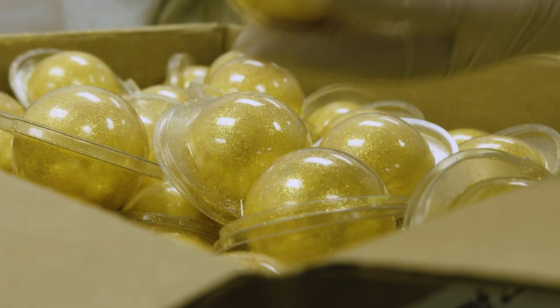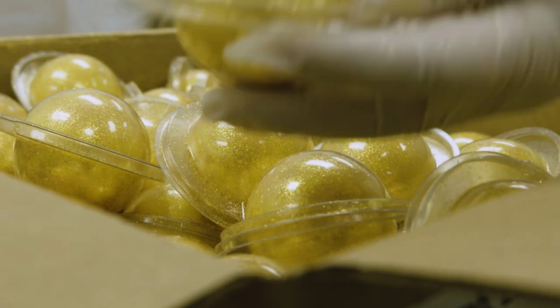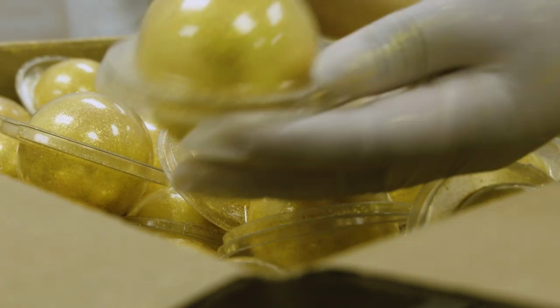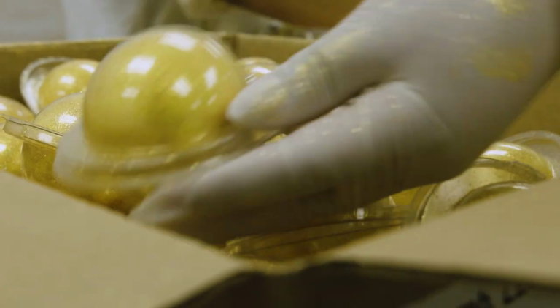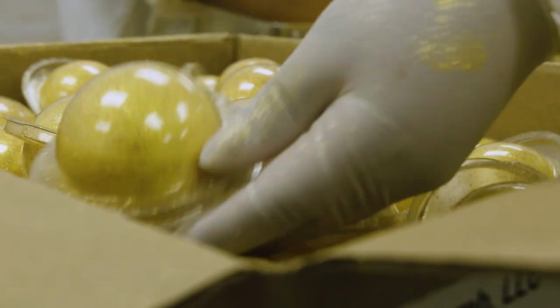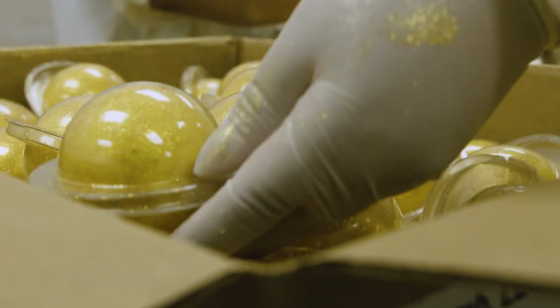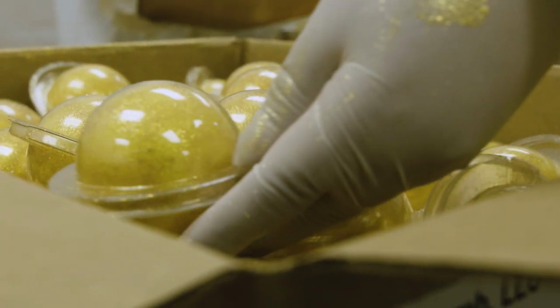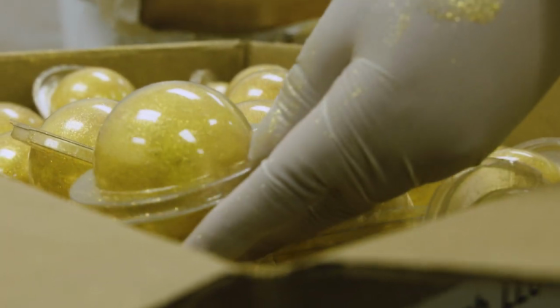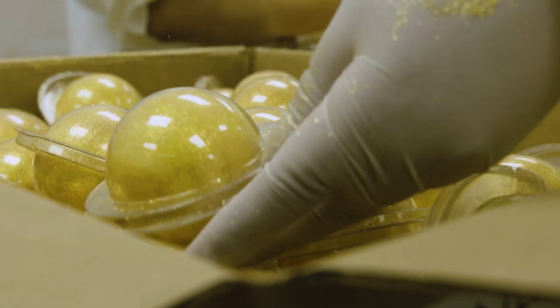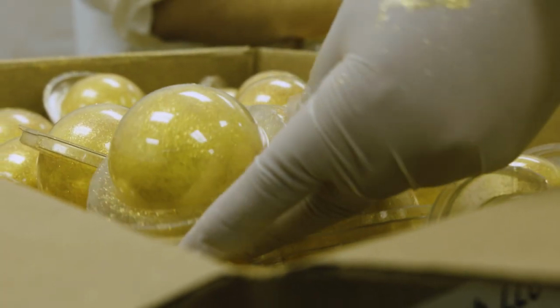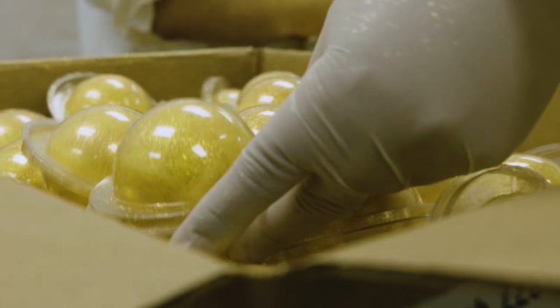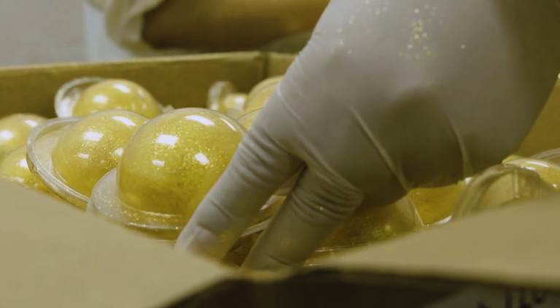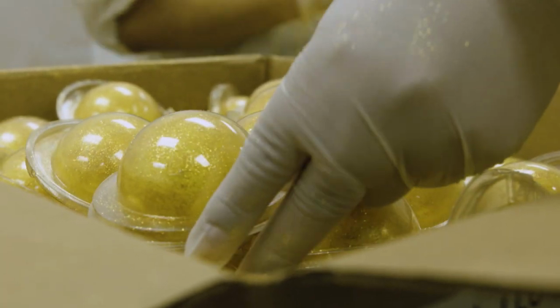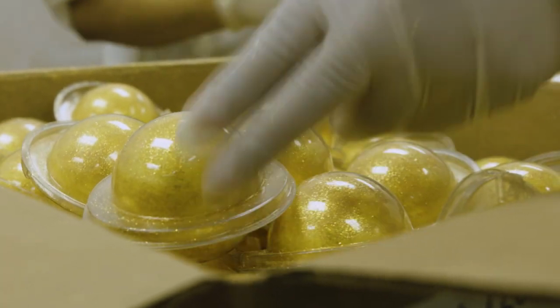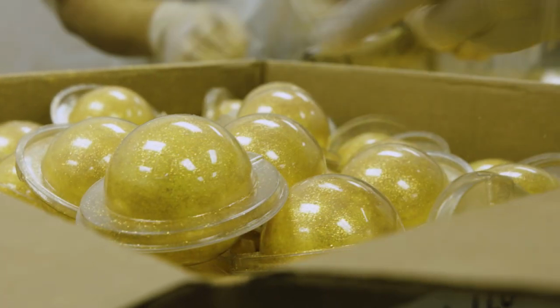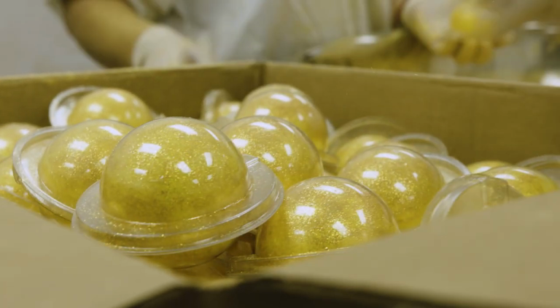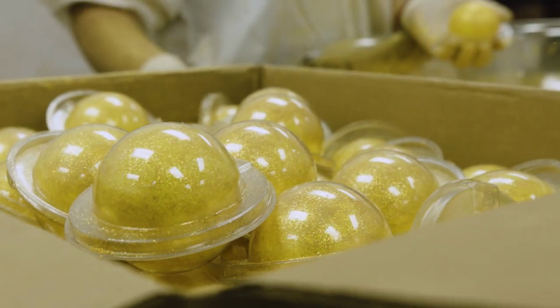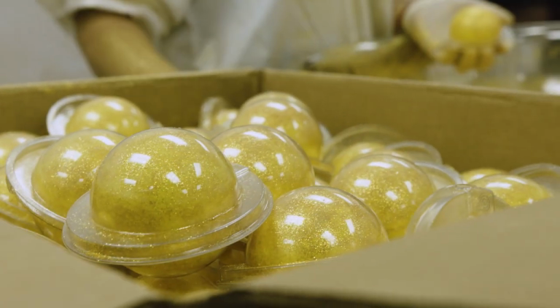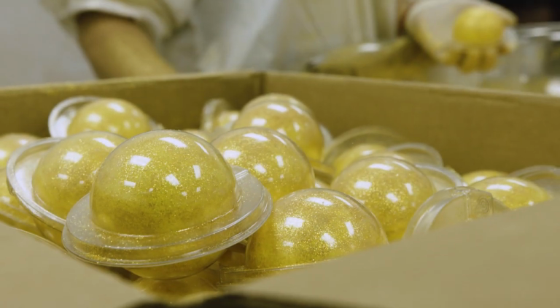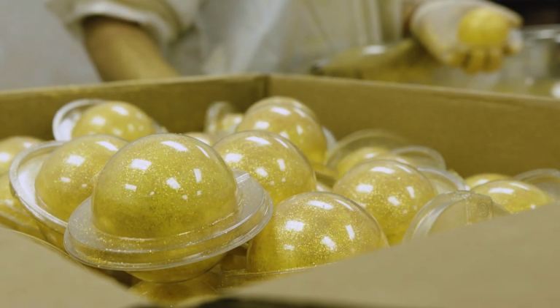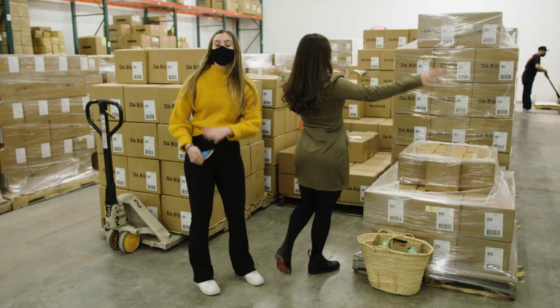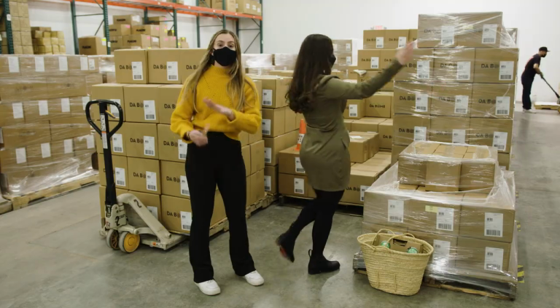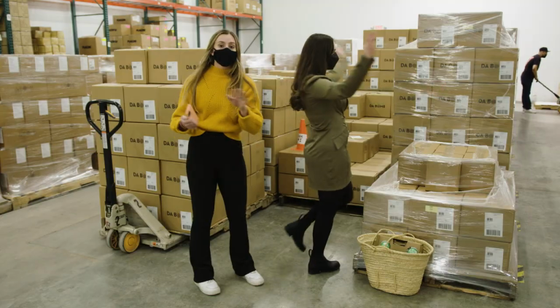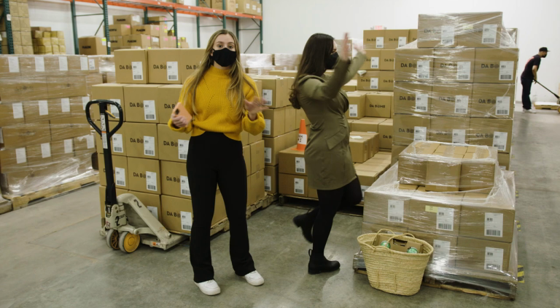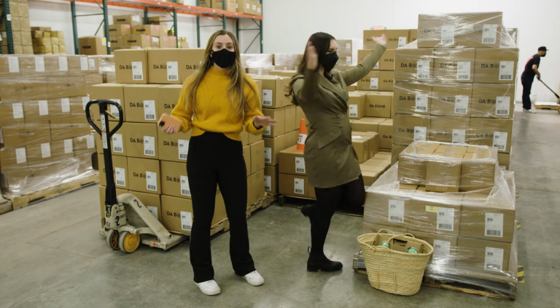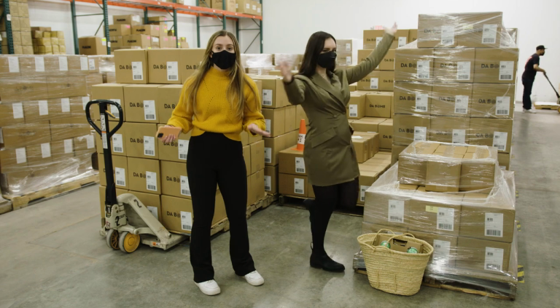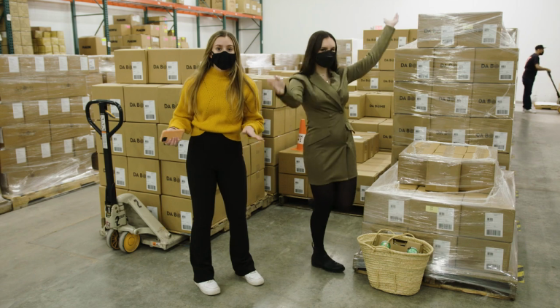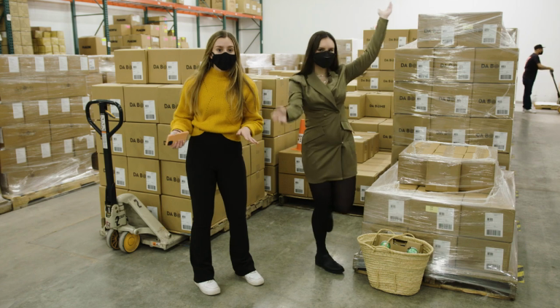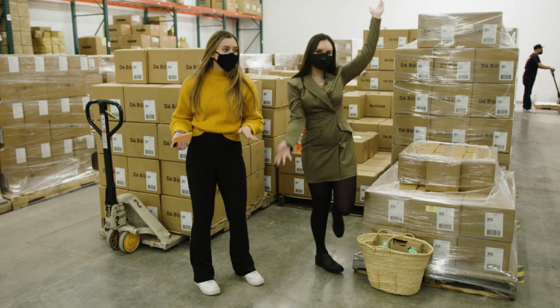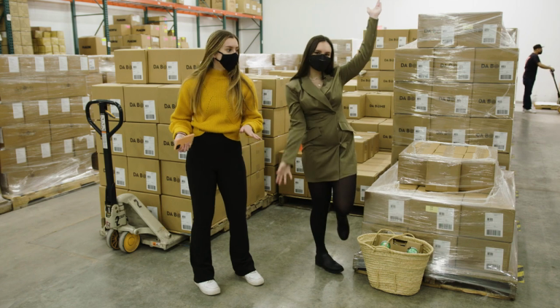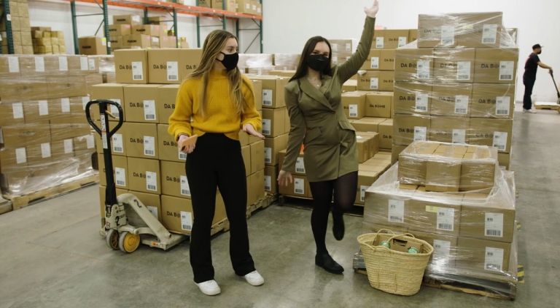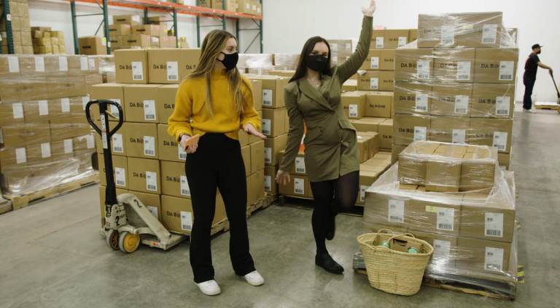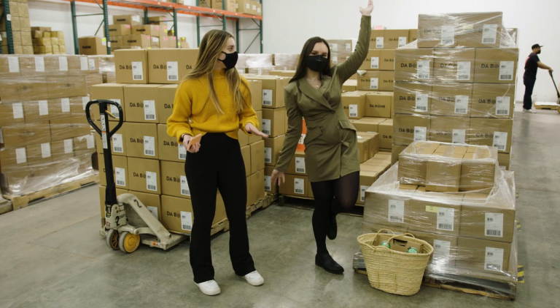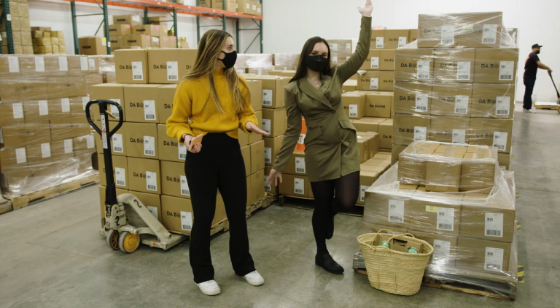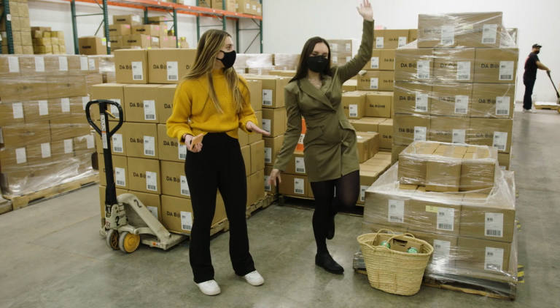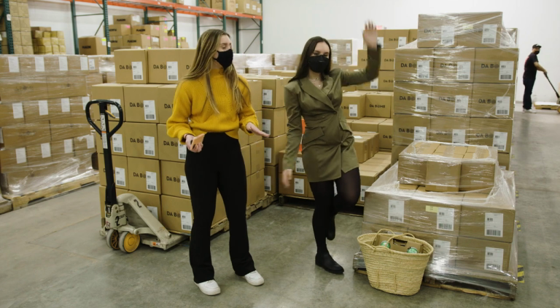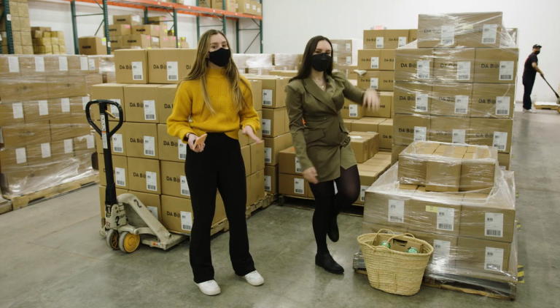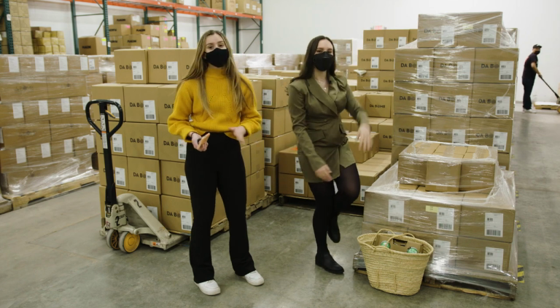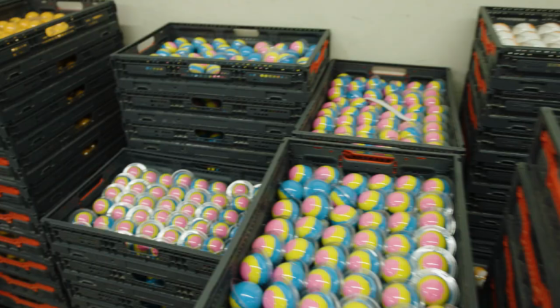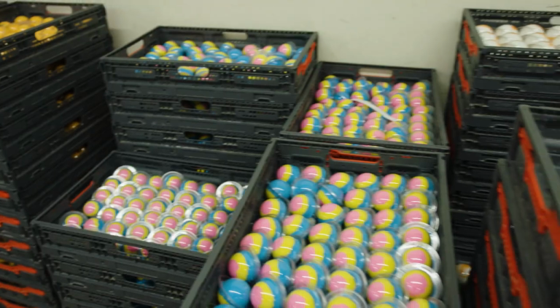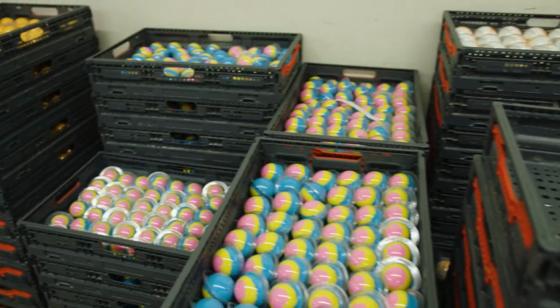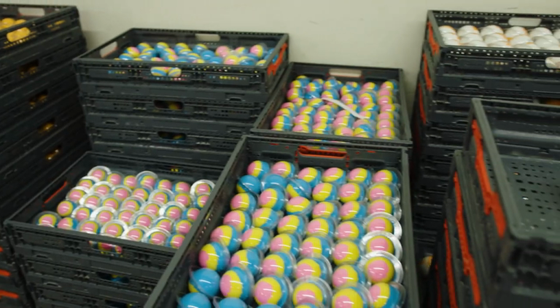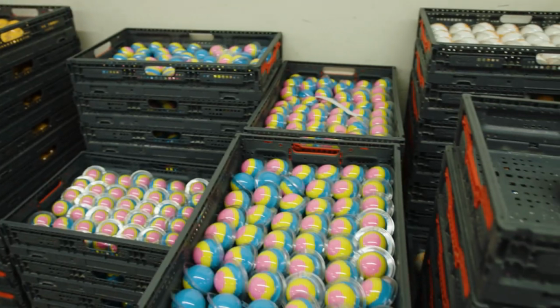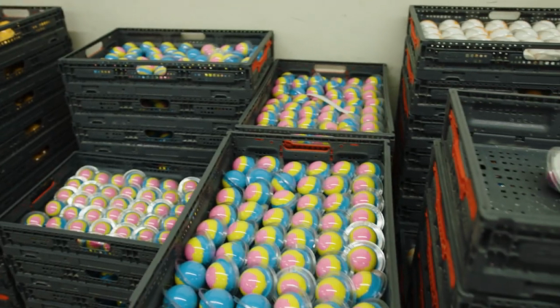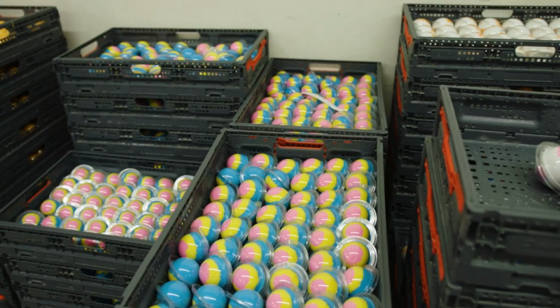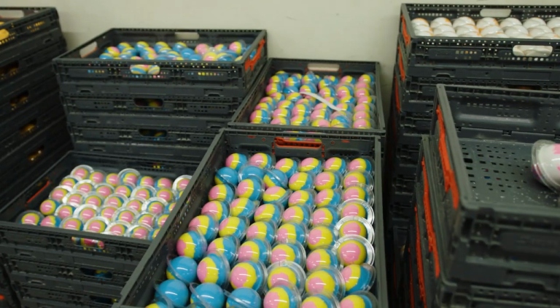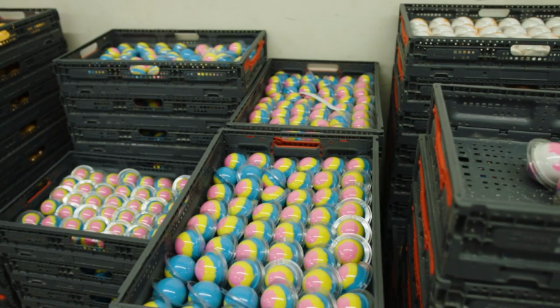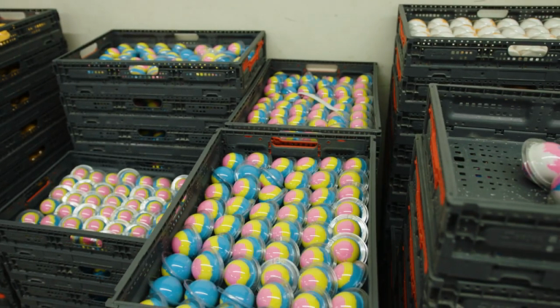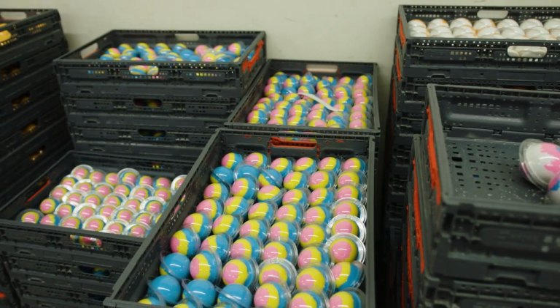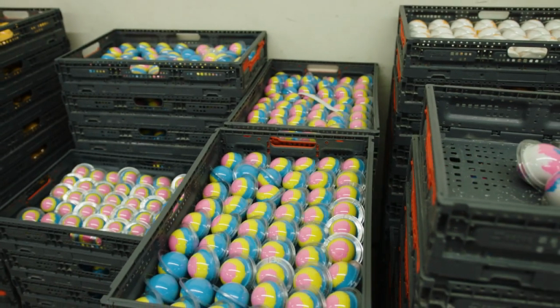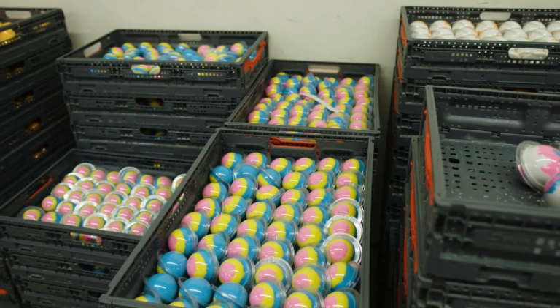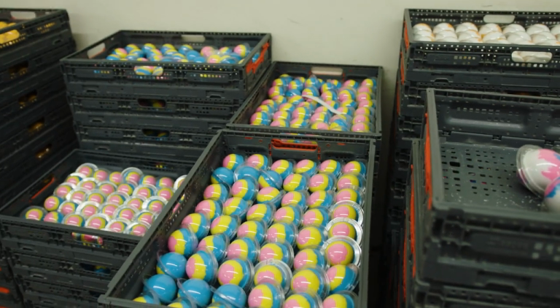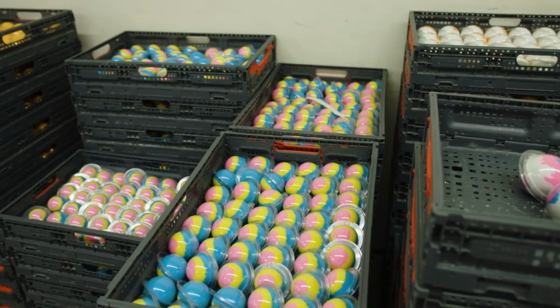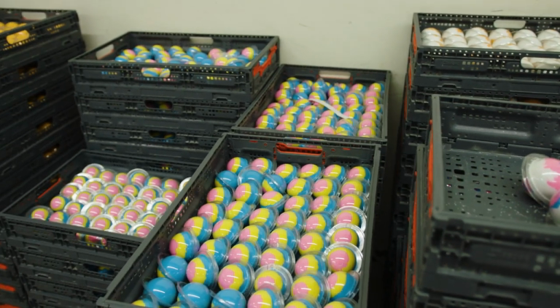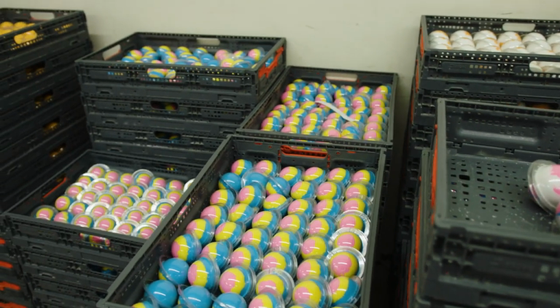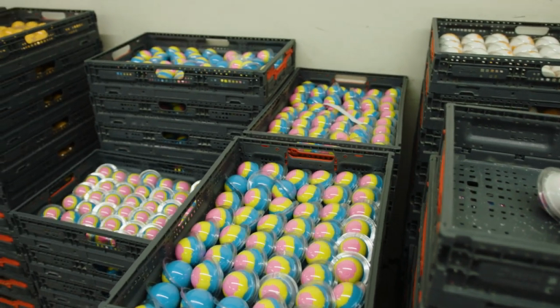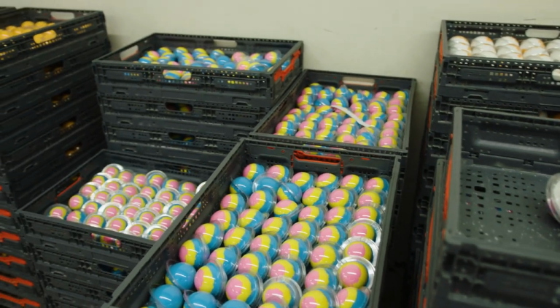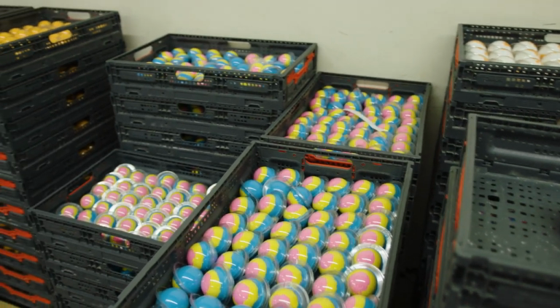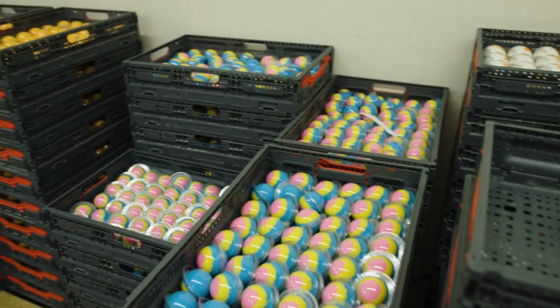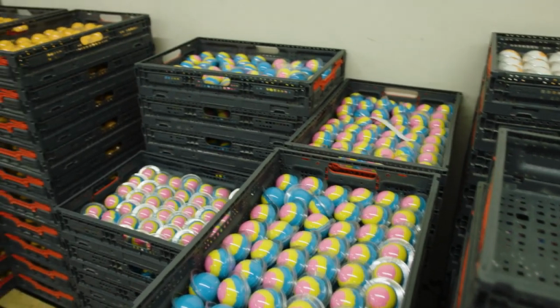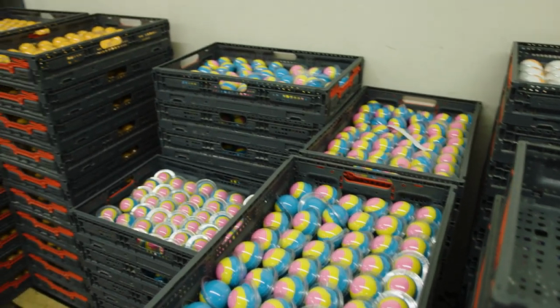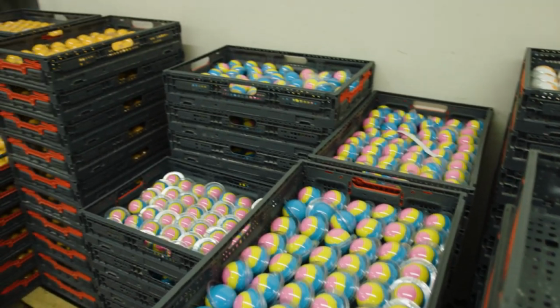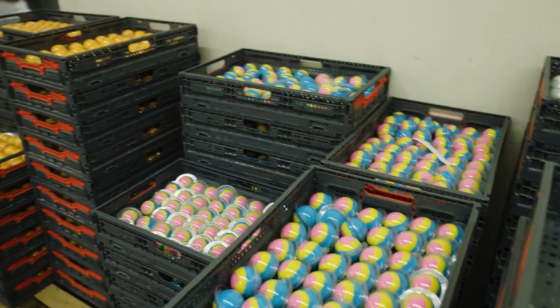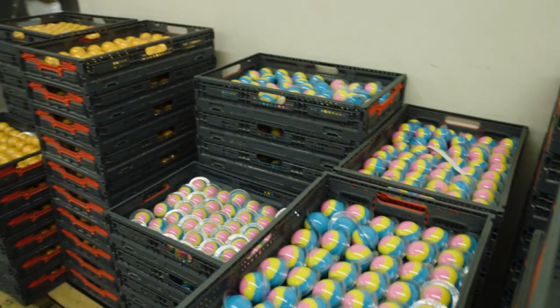Our last stage of our bath bomb production — these boxes are all ready to be shipped out. It's all in a day's work.